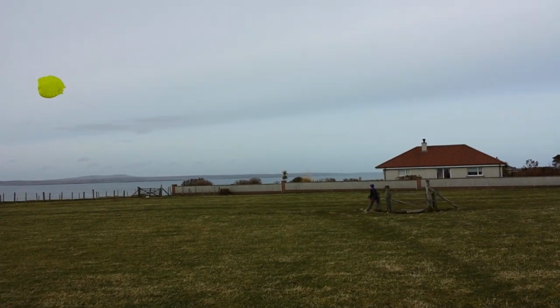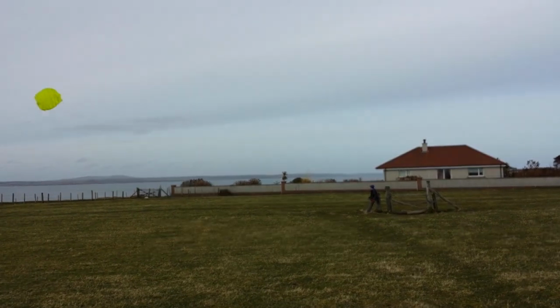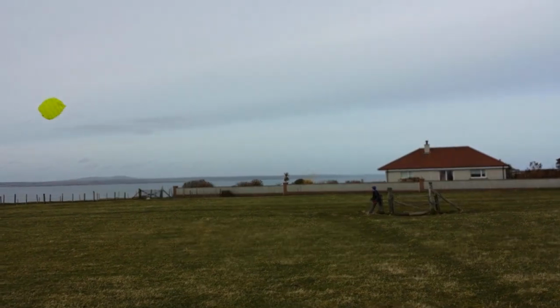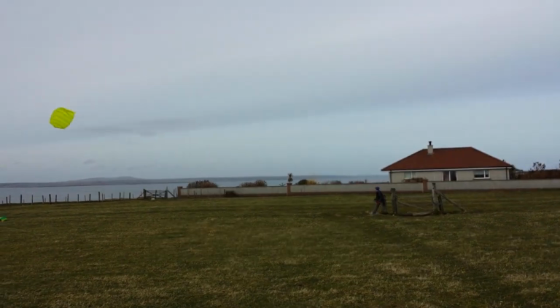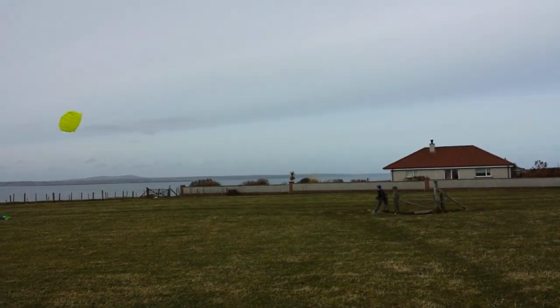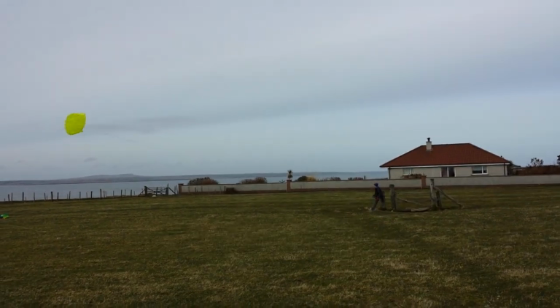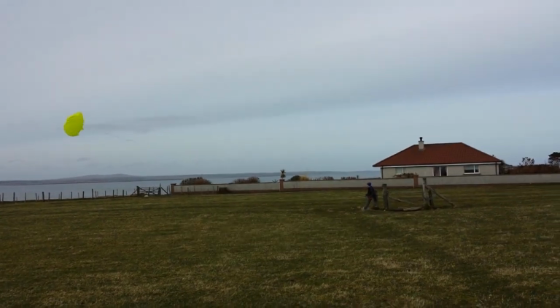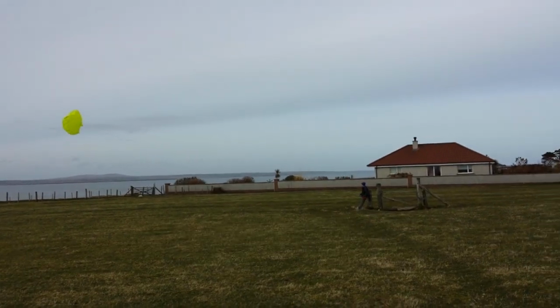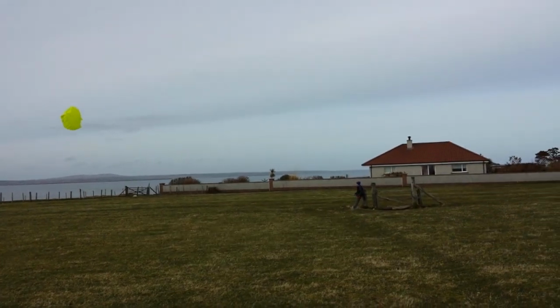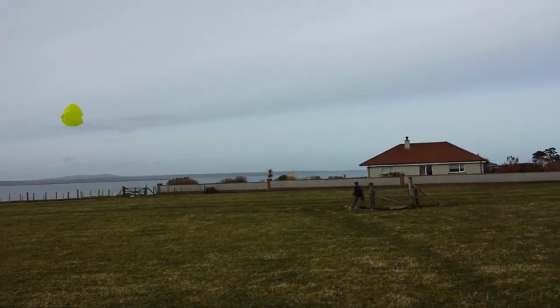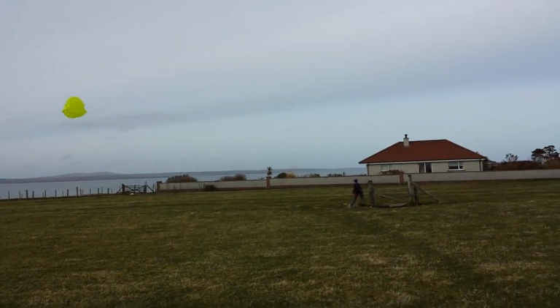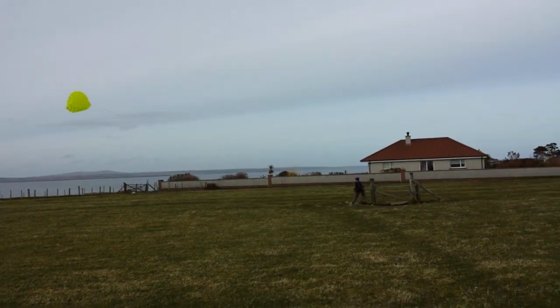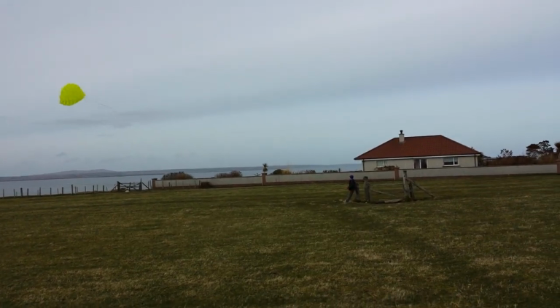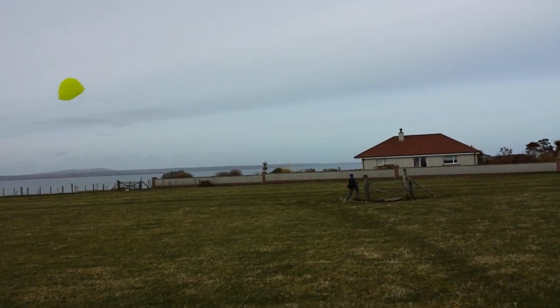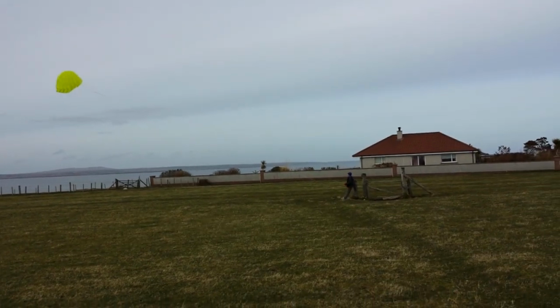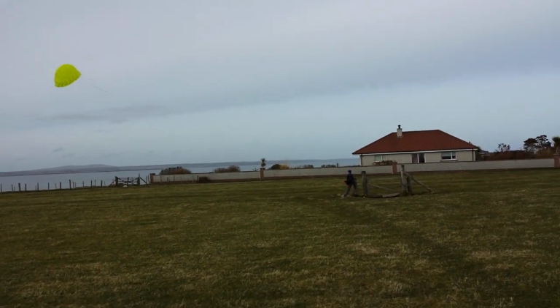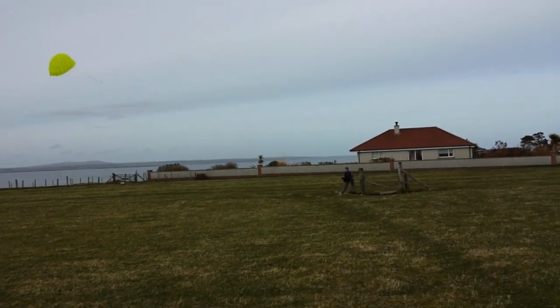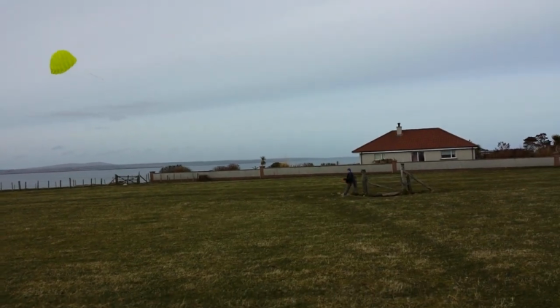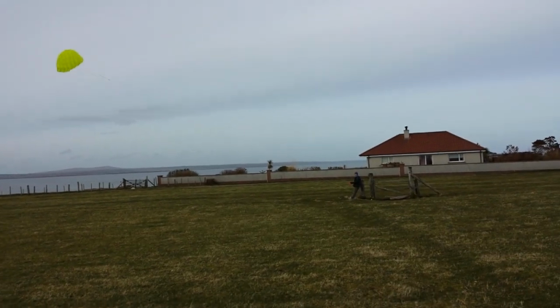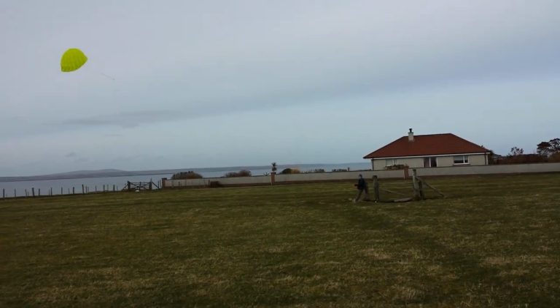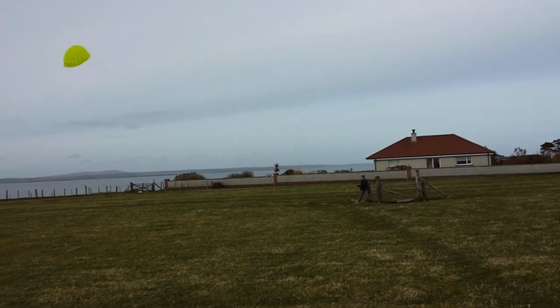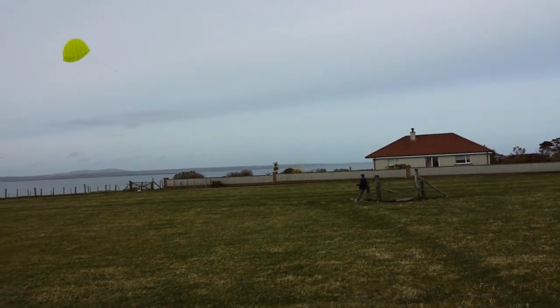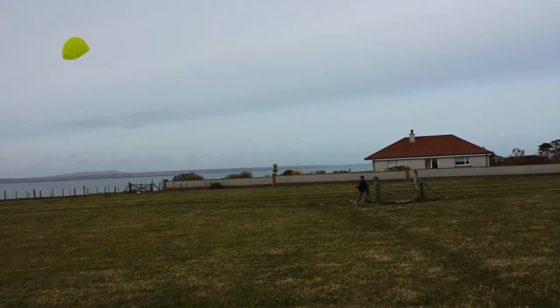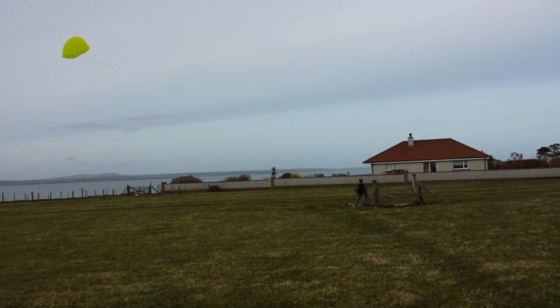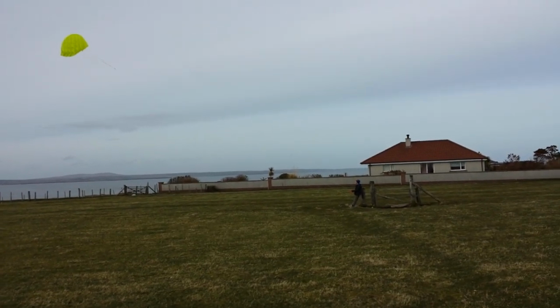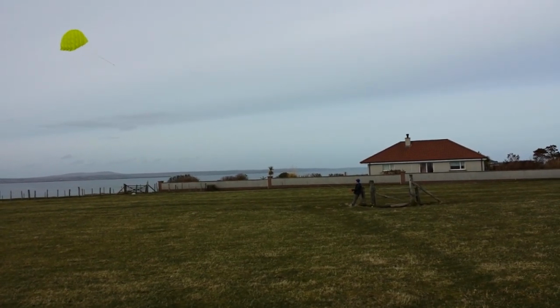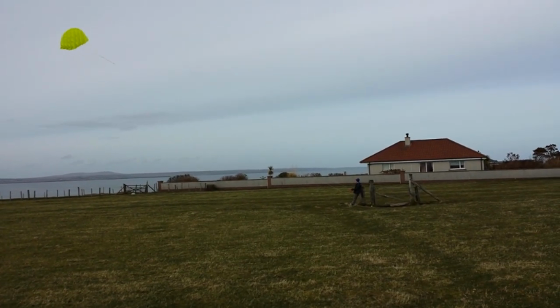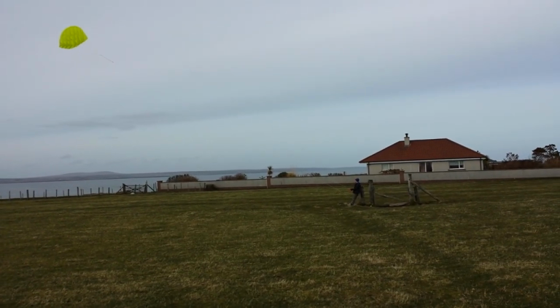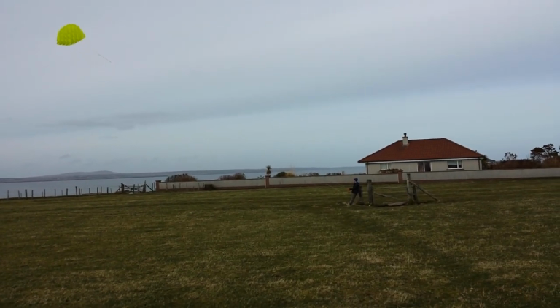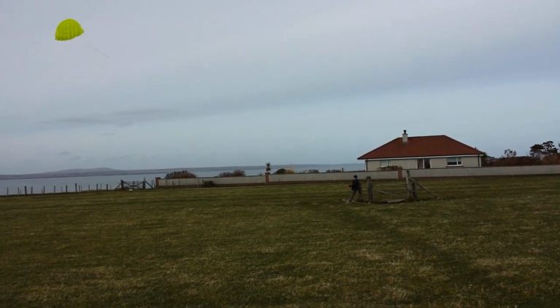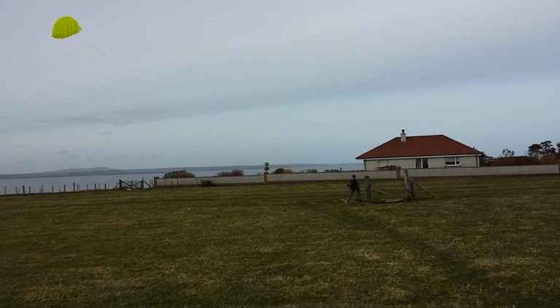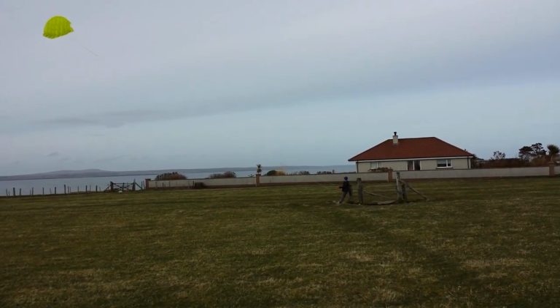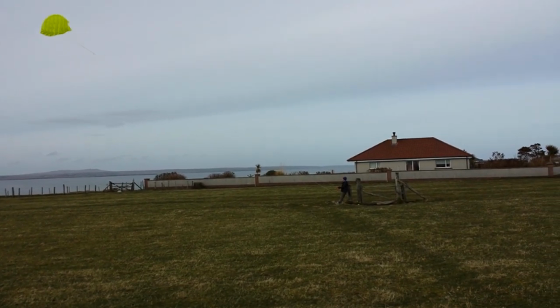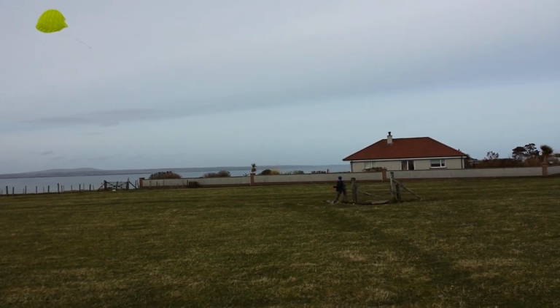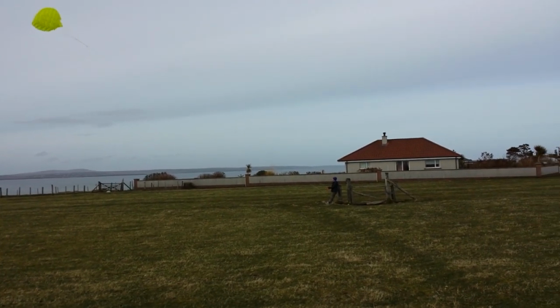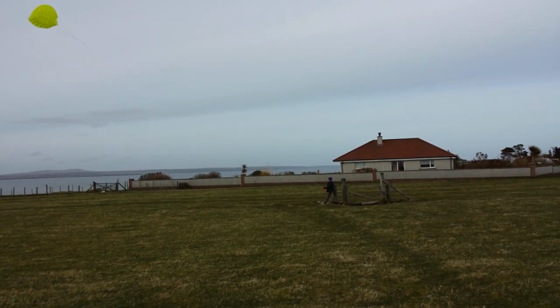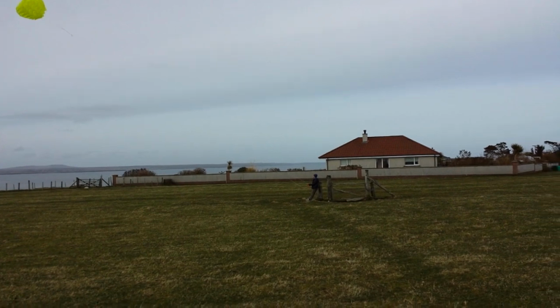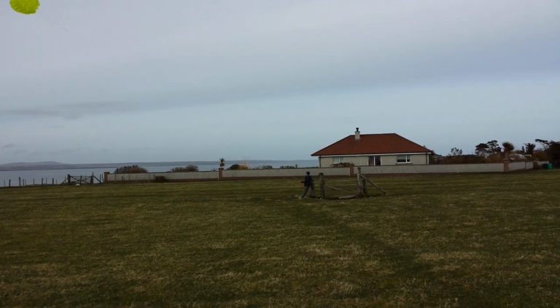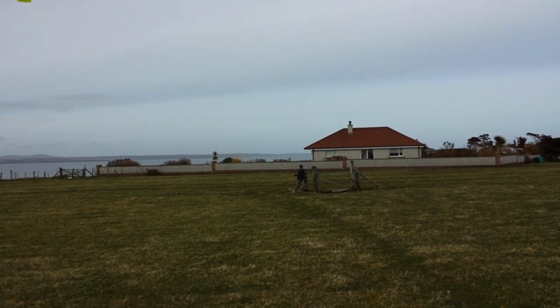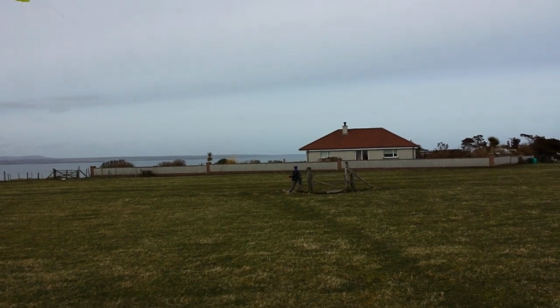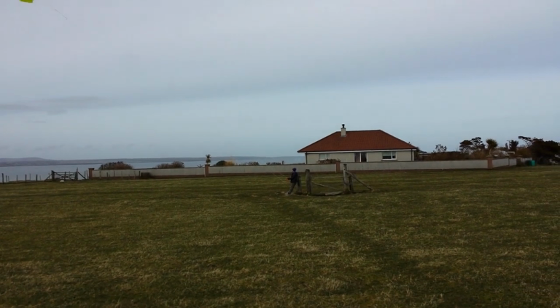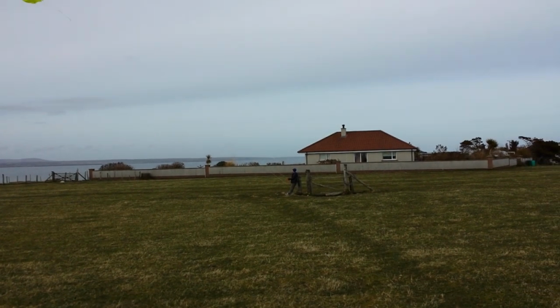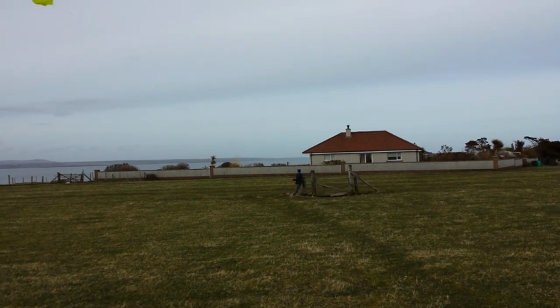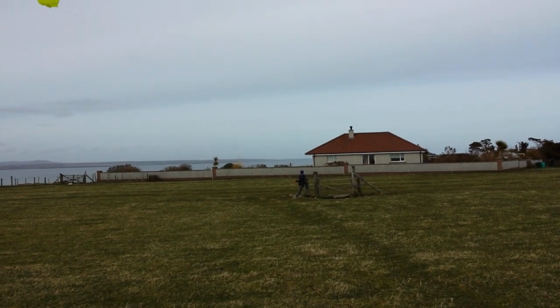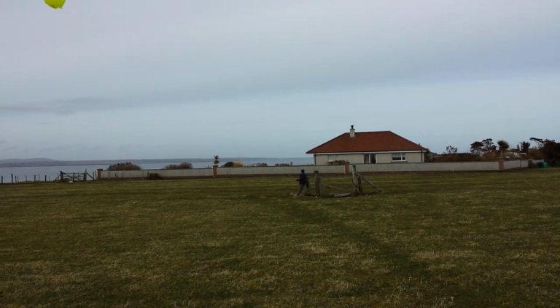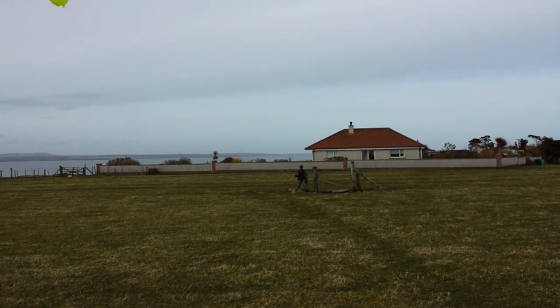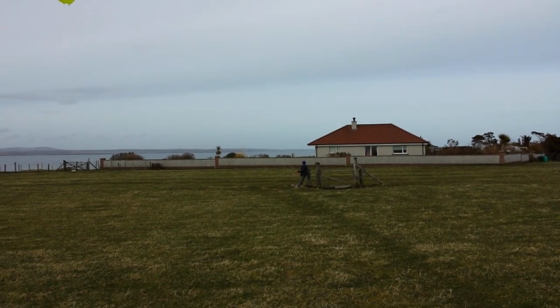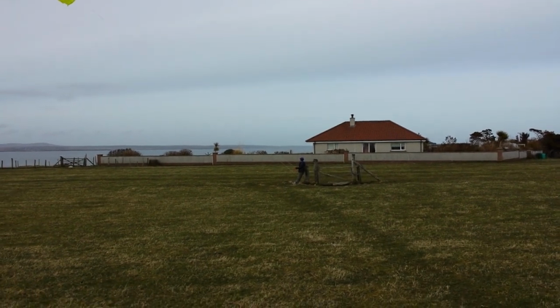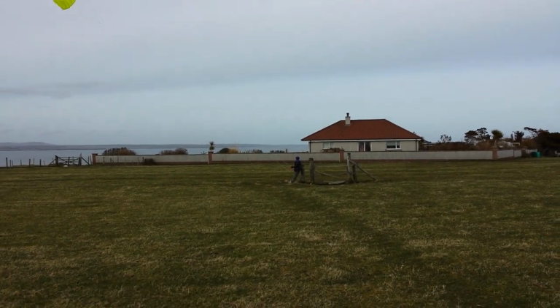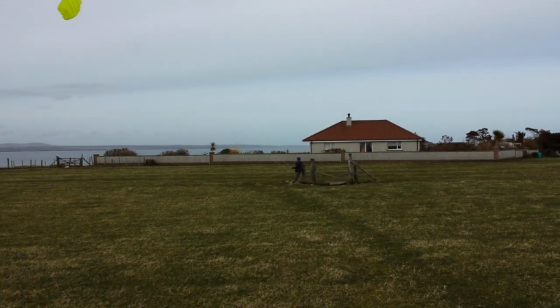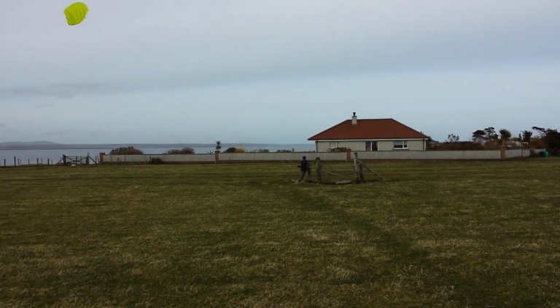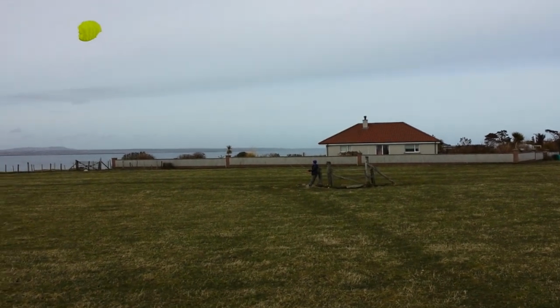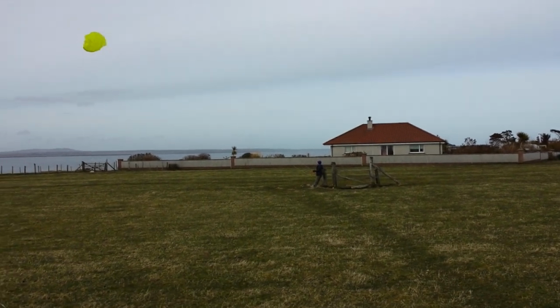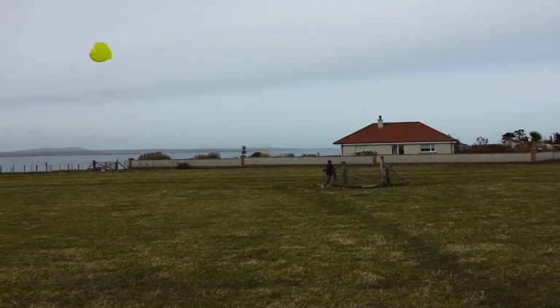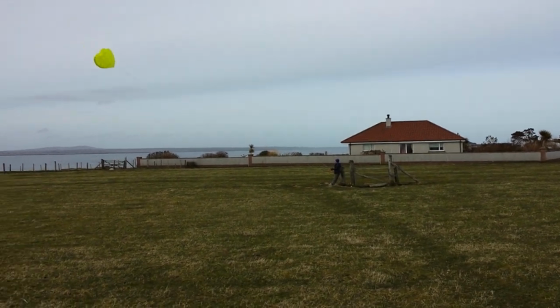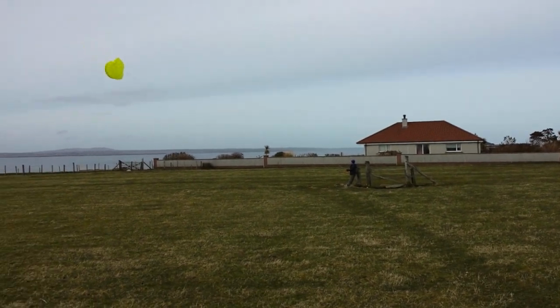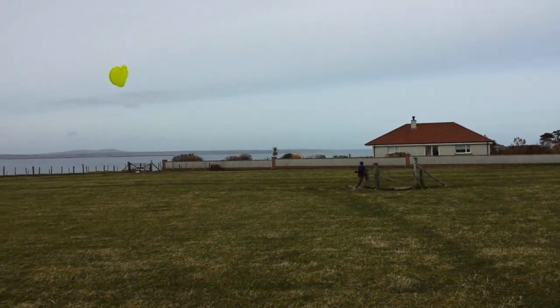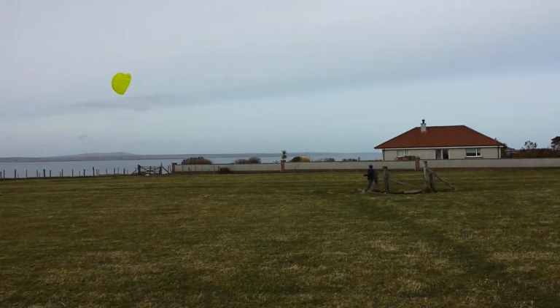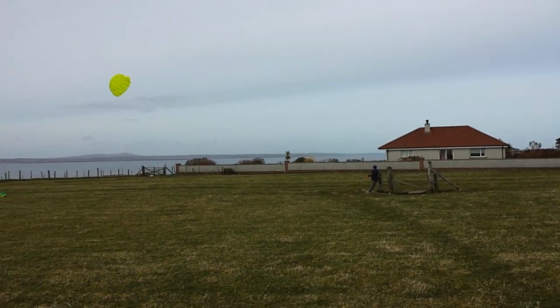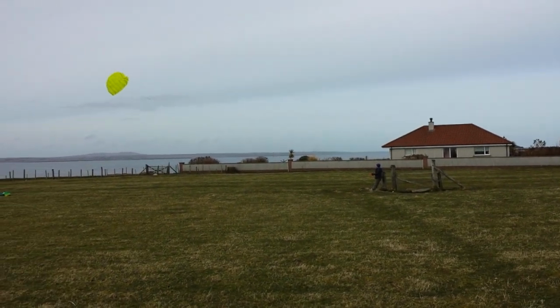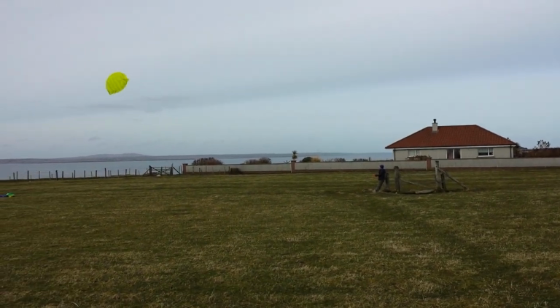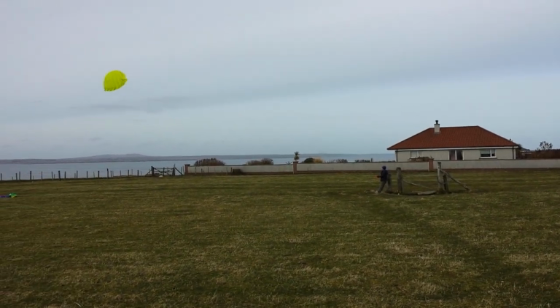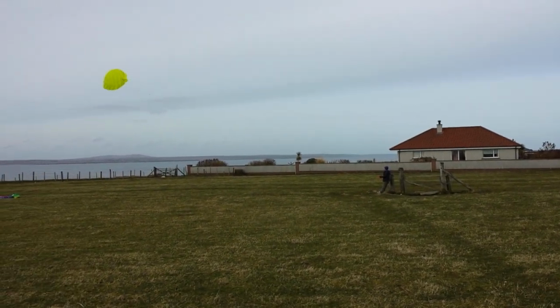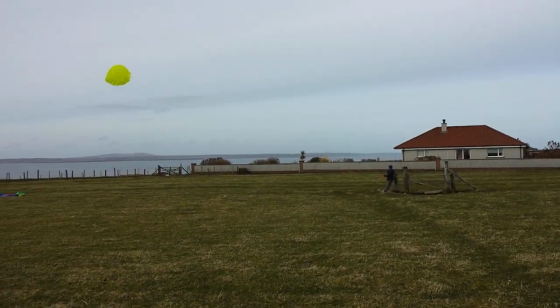So here's a kid making a single line kite do a loop. Well done, kid. There he is.